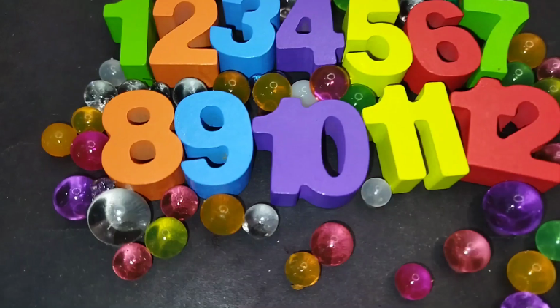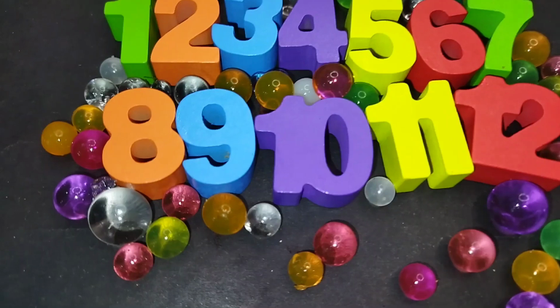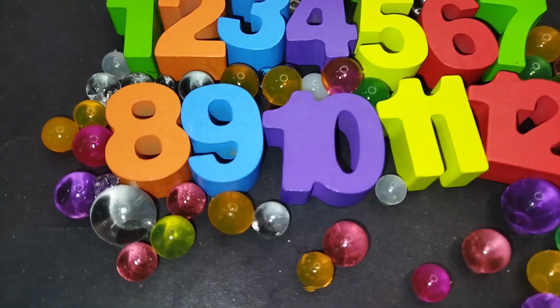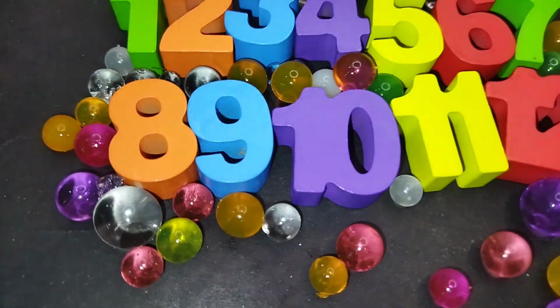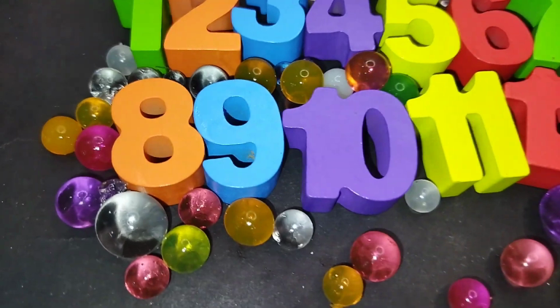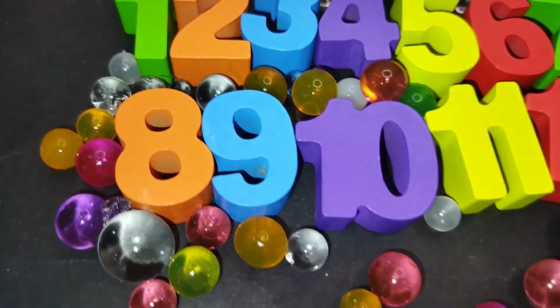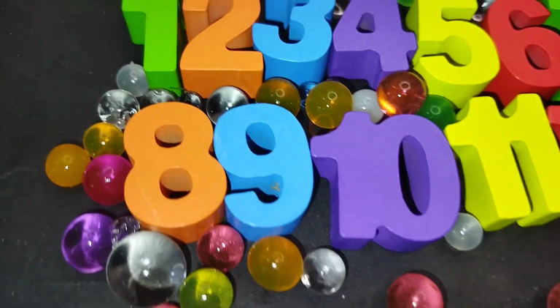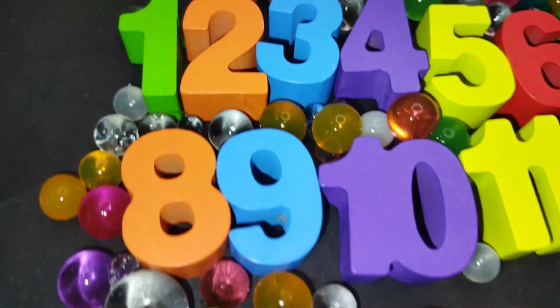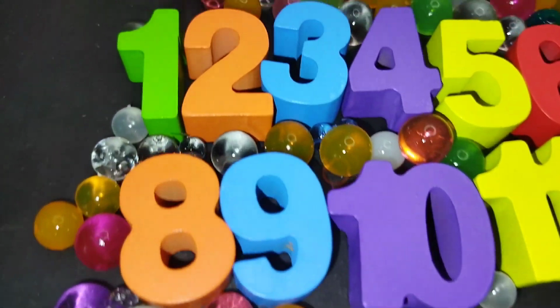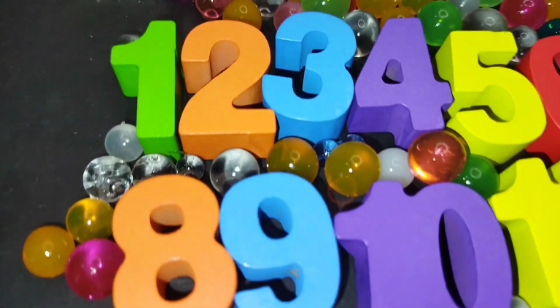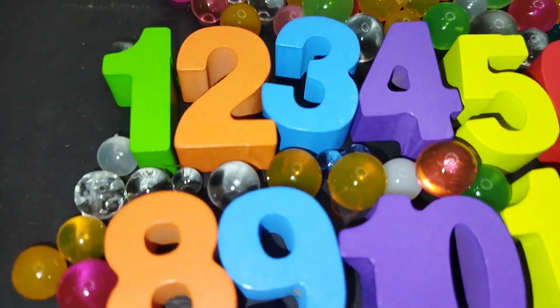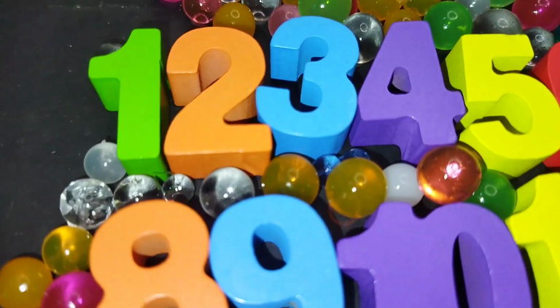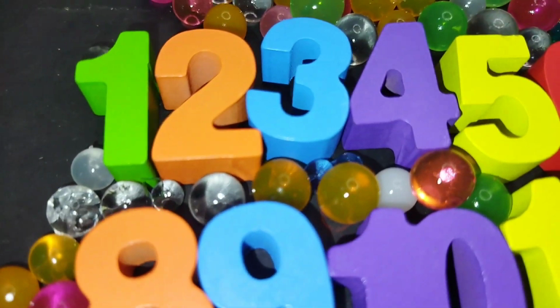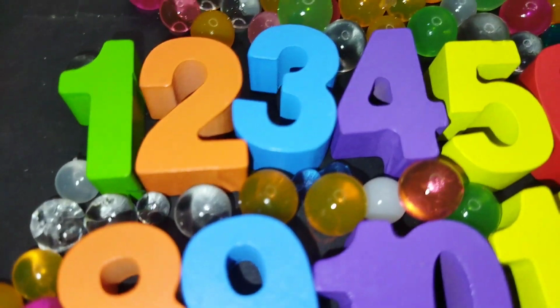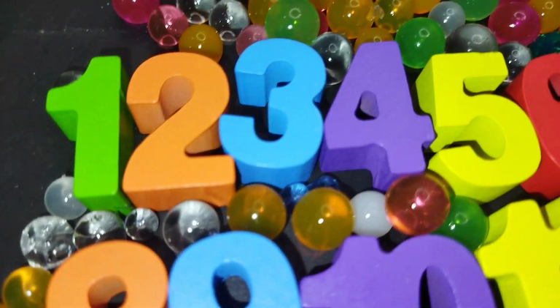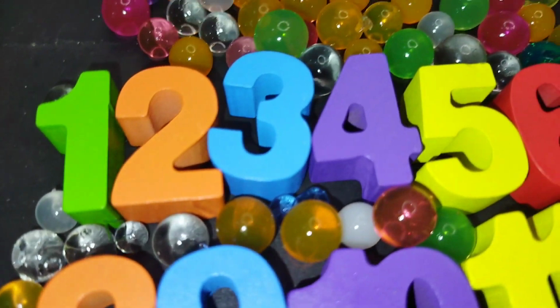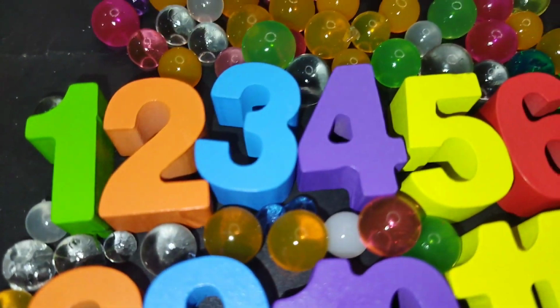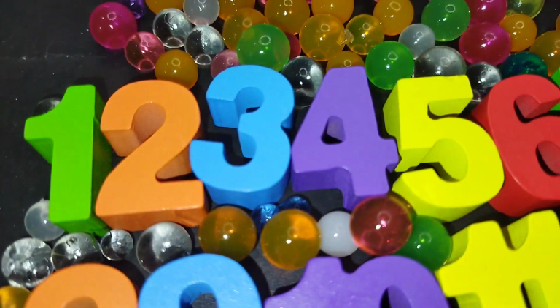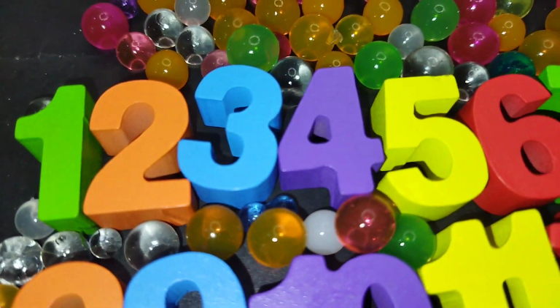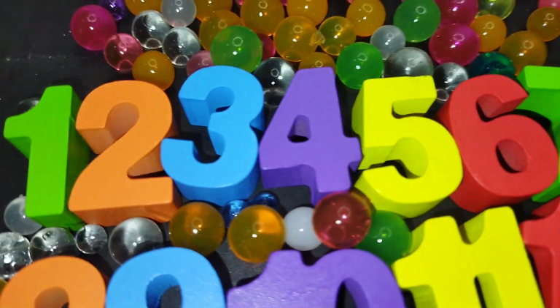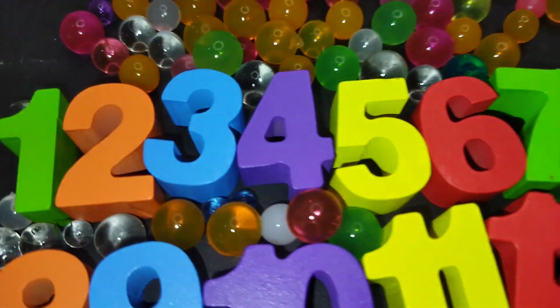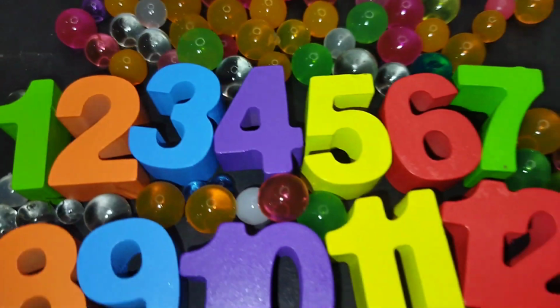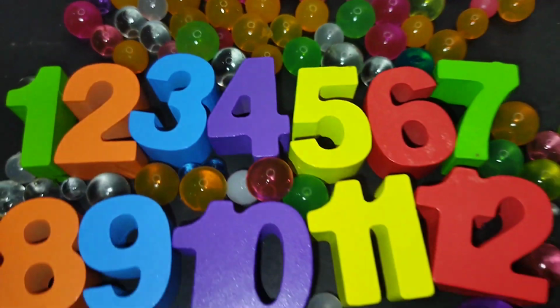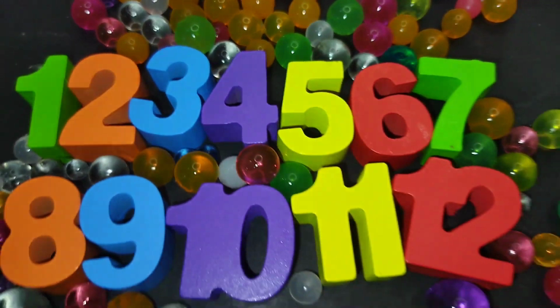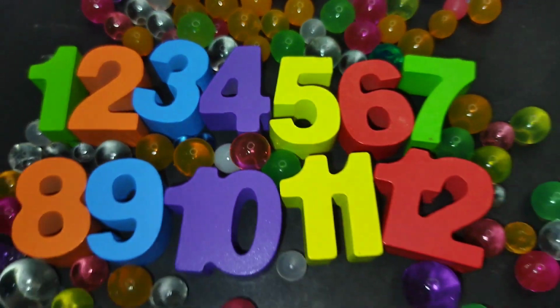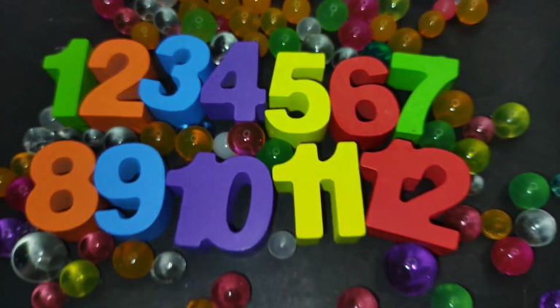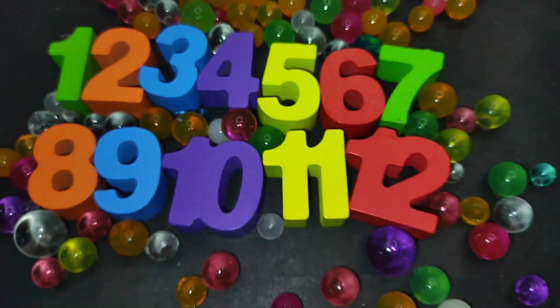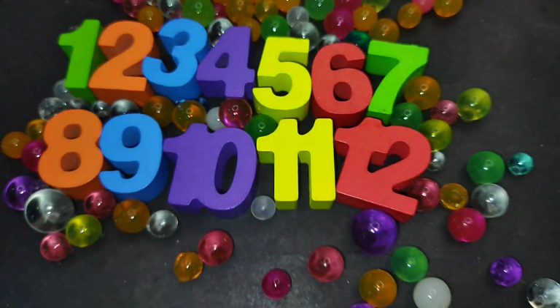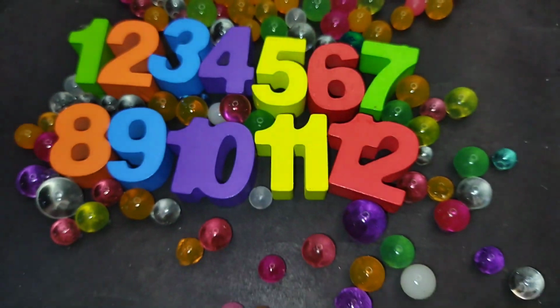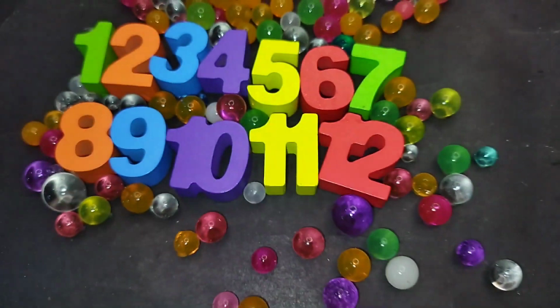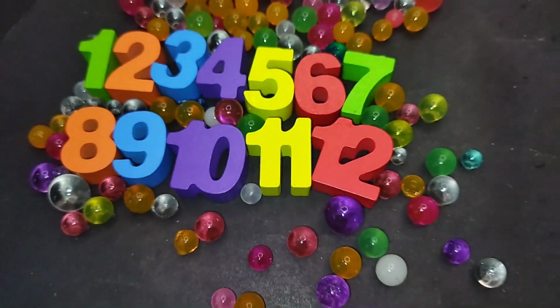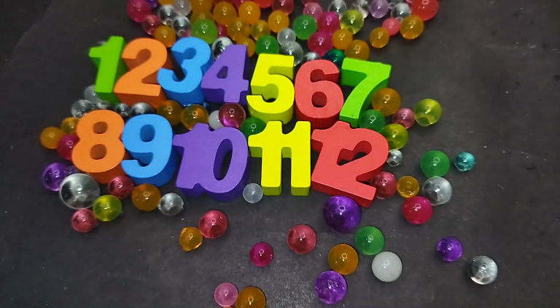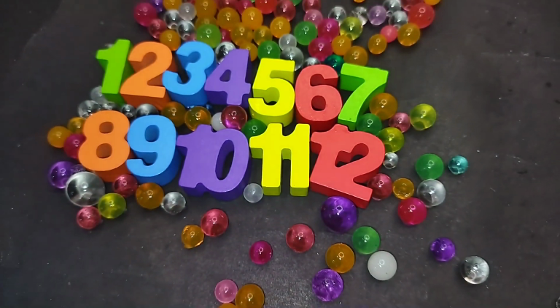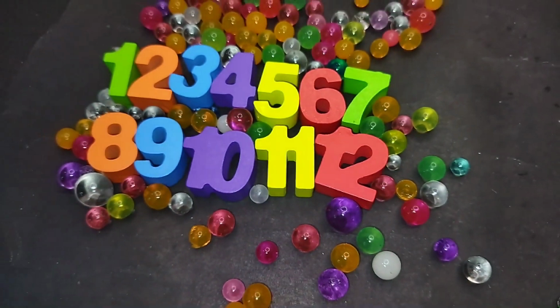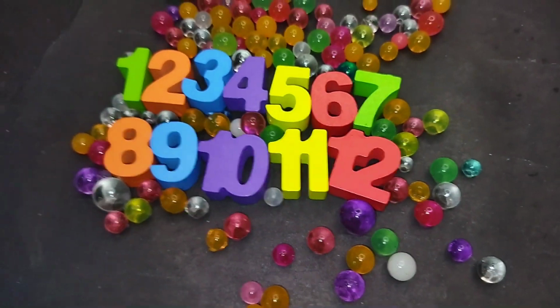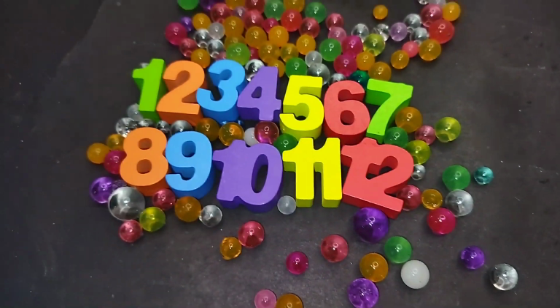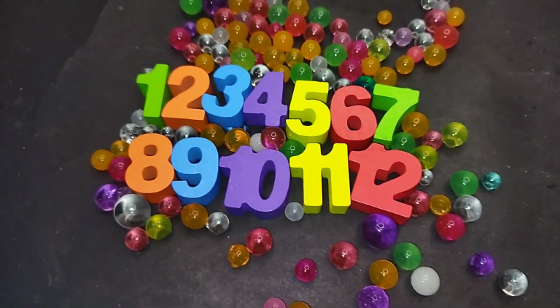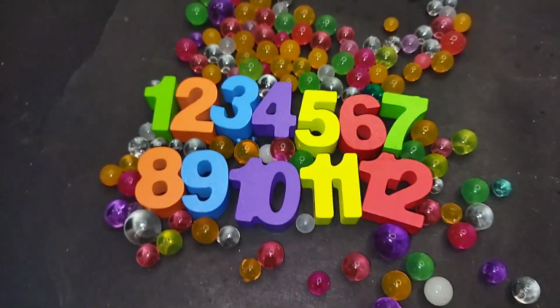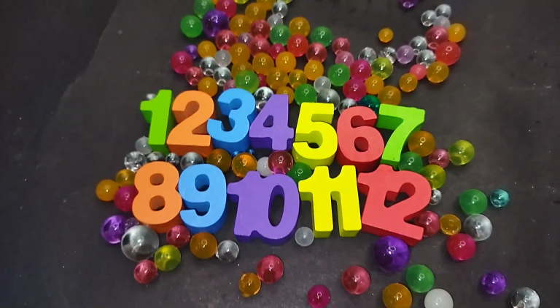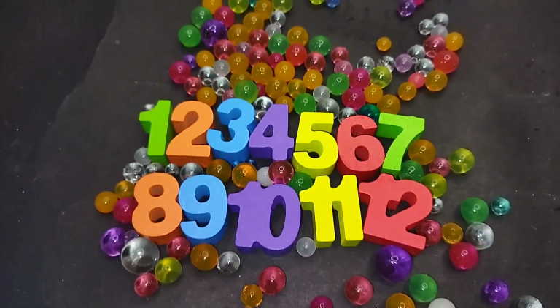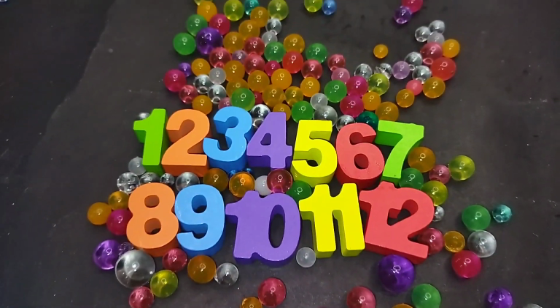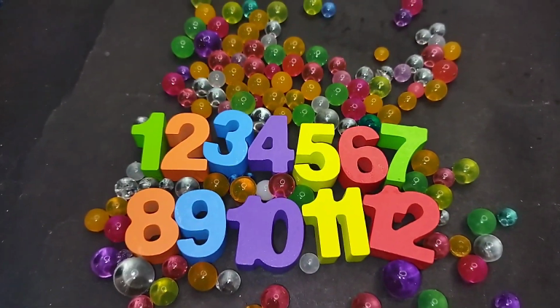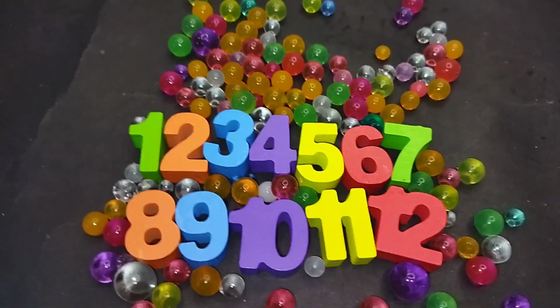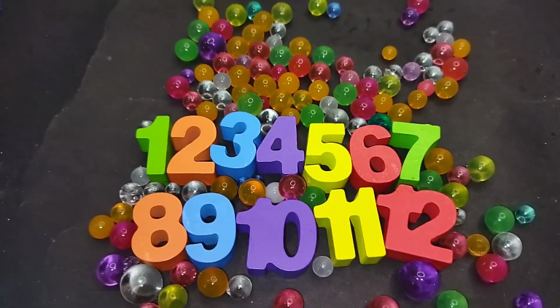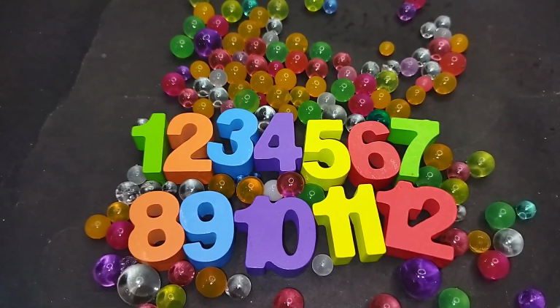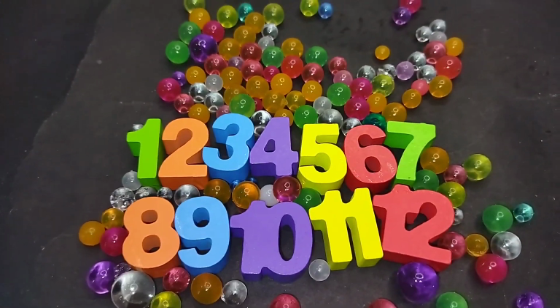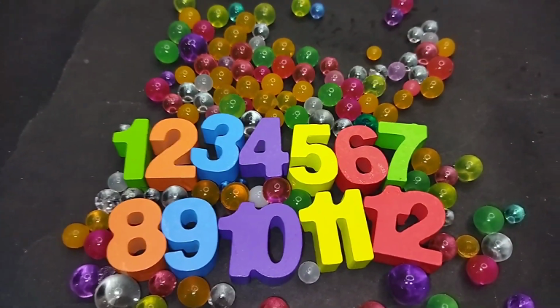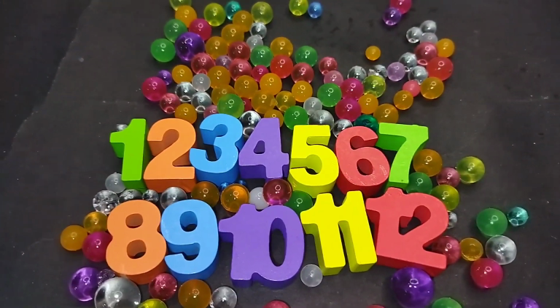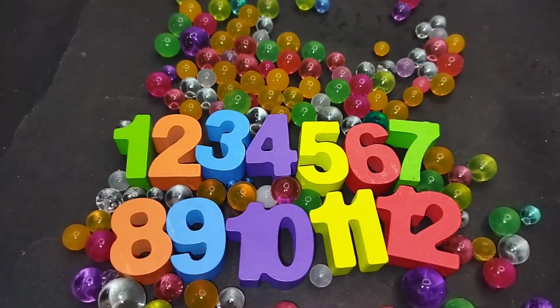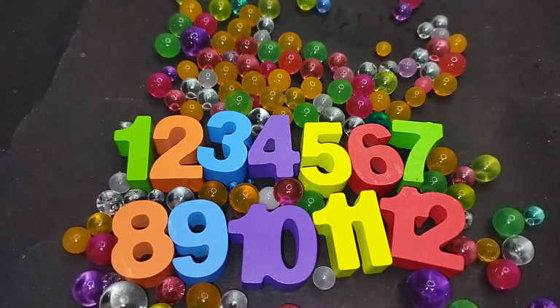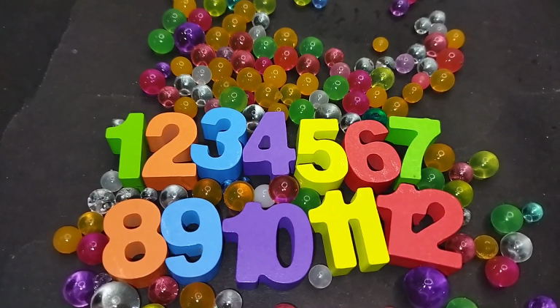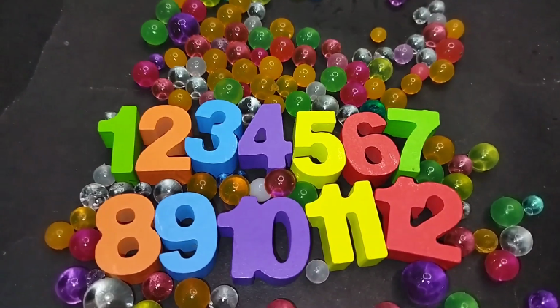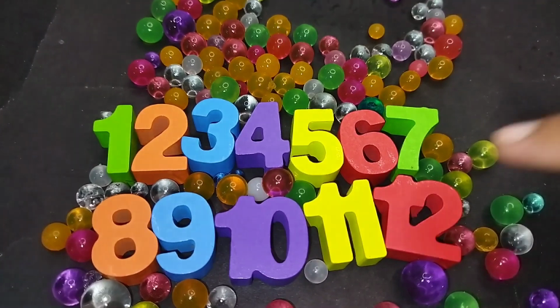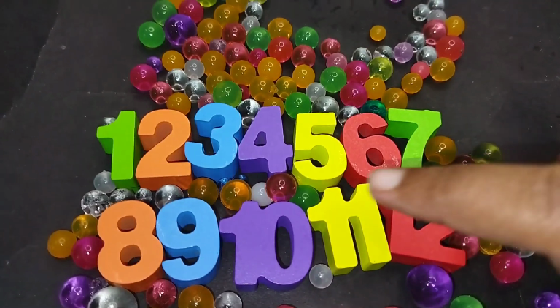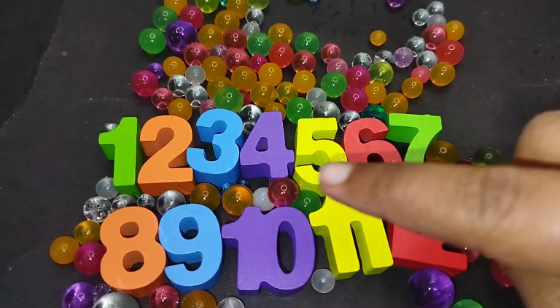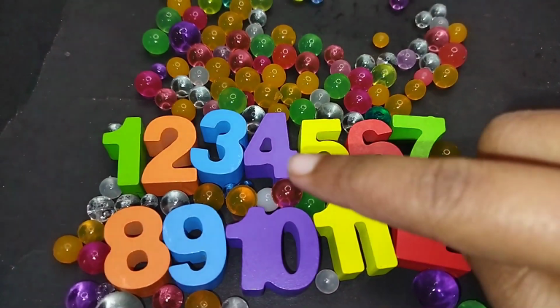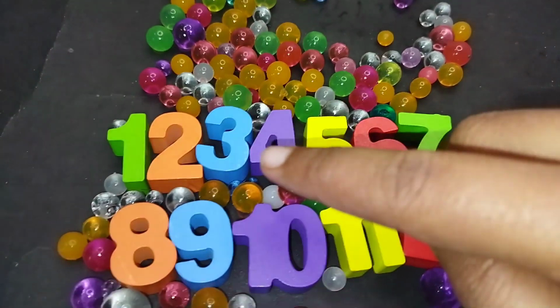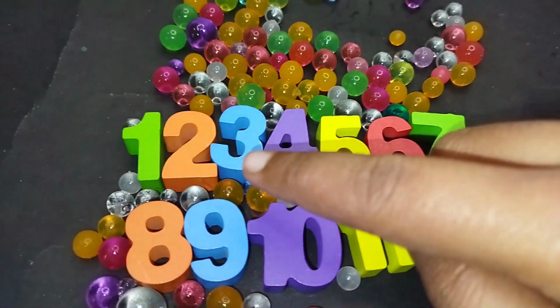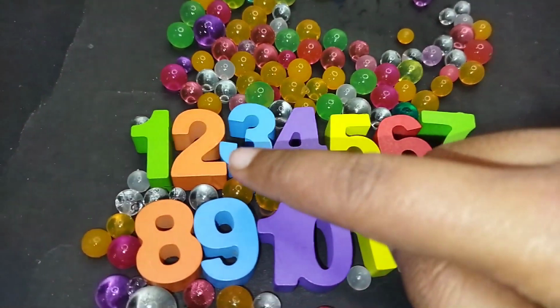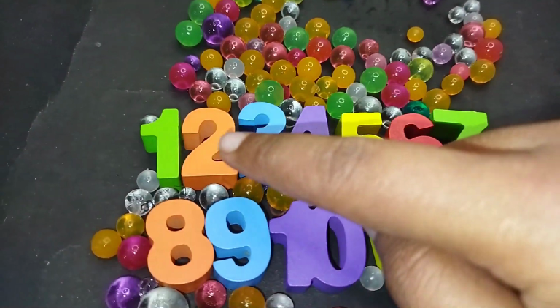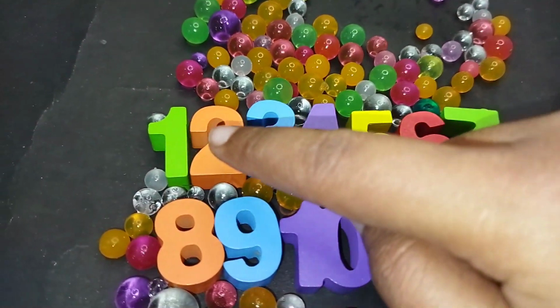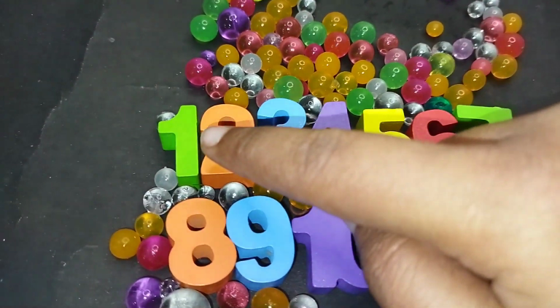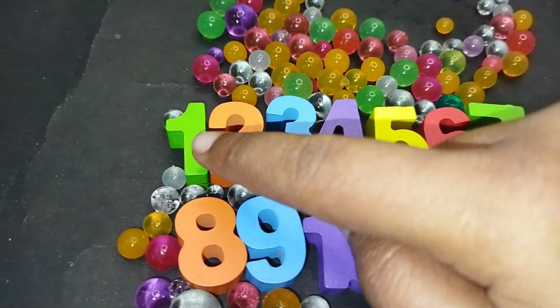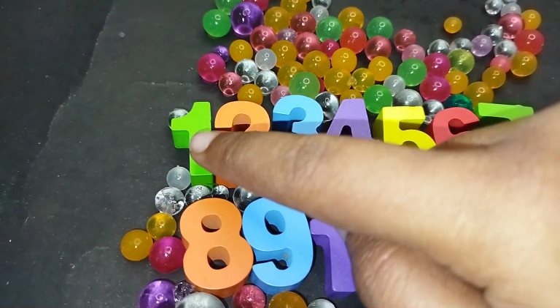Today we have a wooden number box. We have wooden numbers 1 to 12.